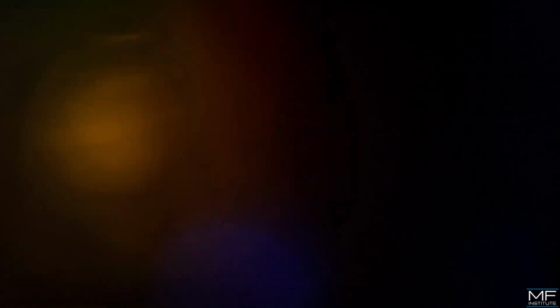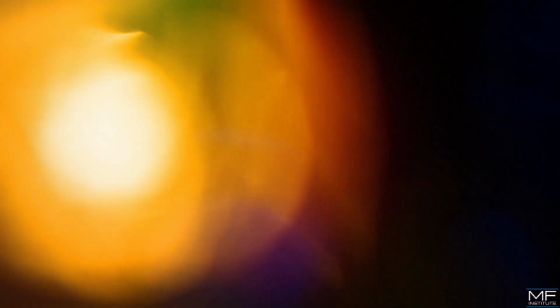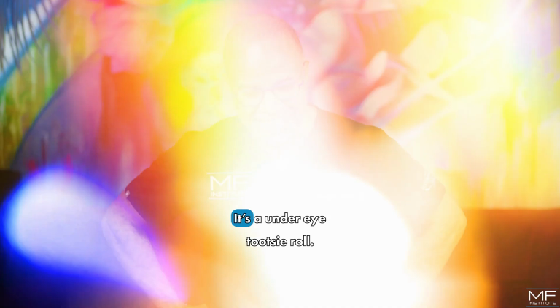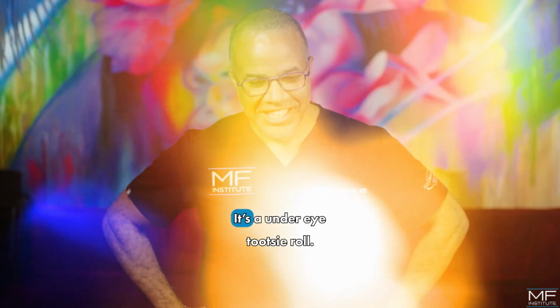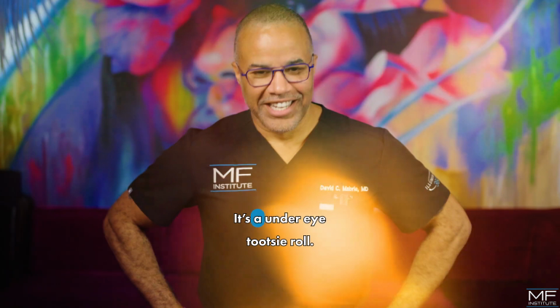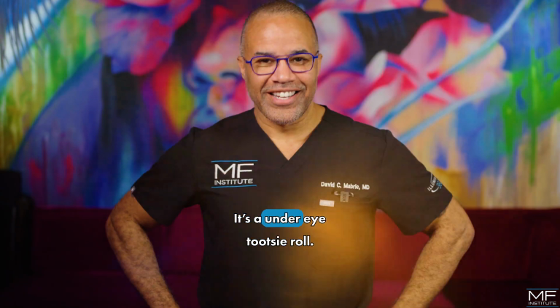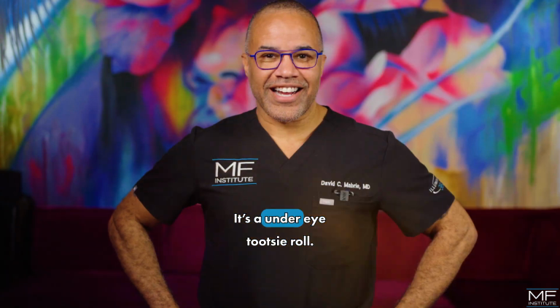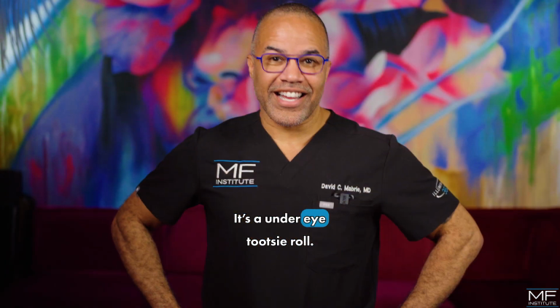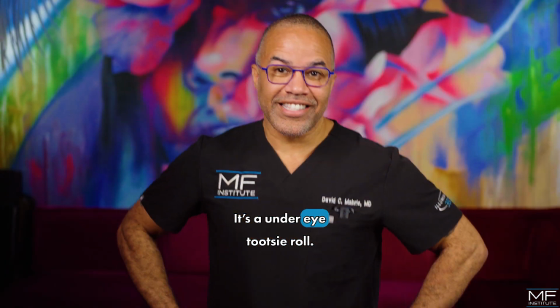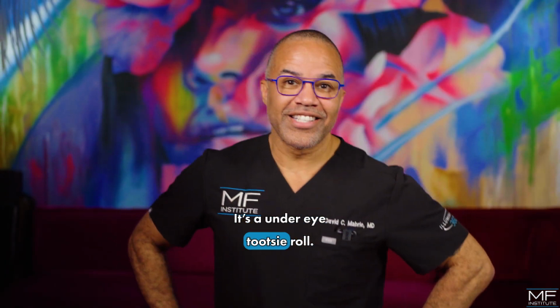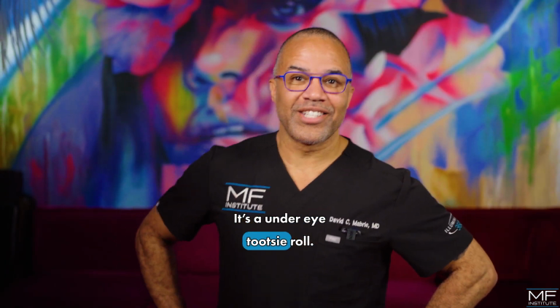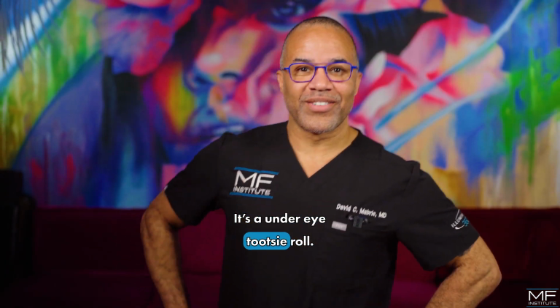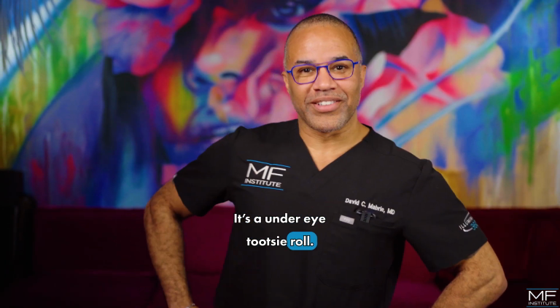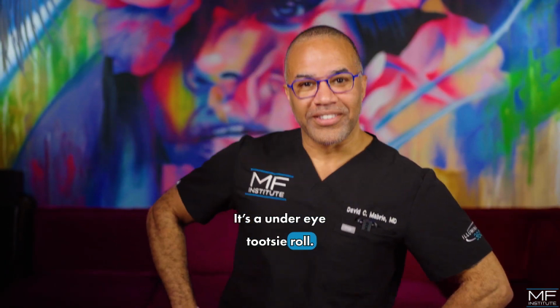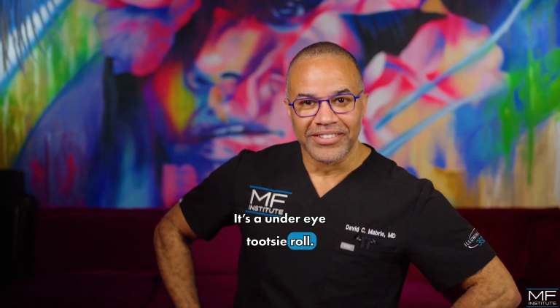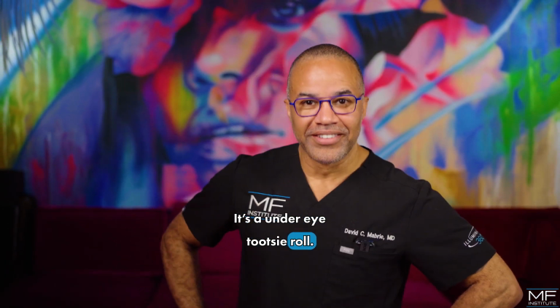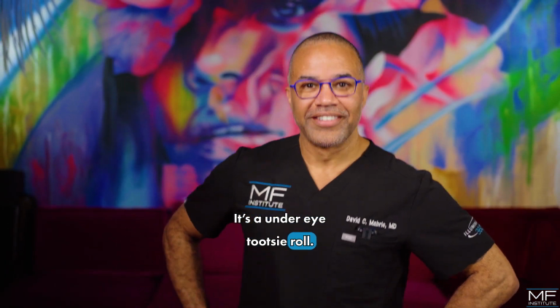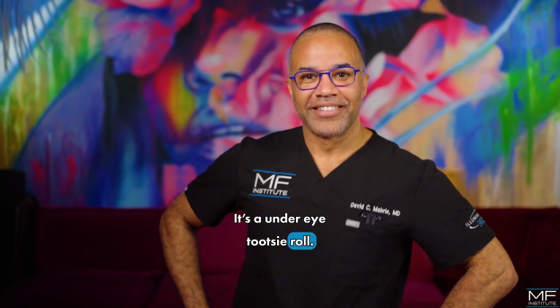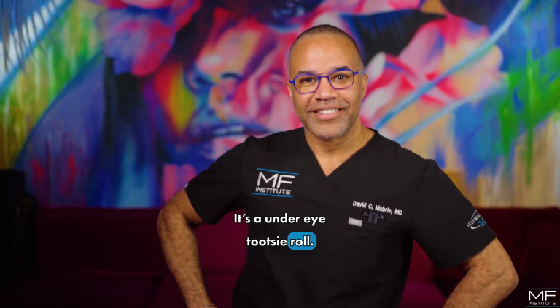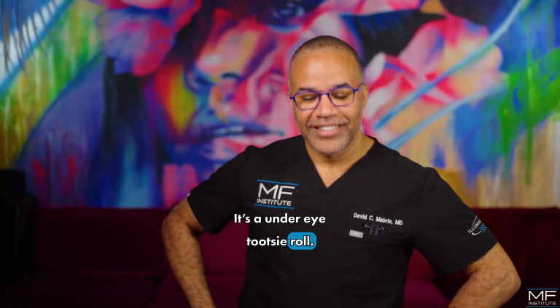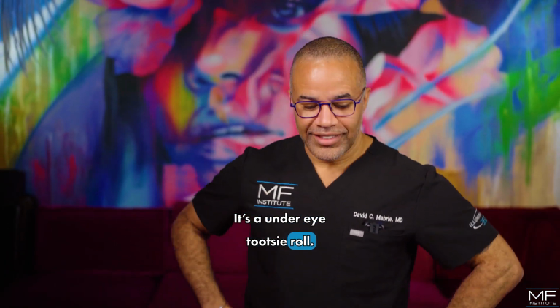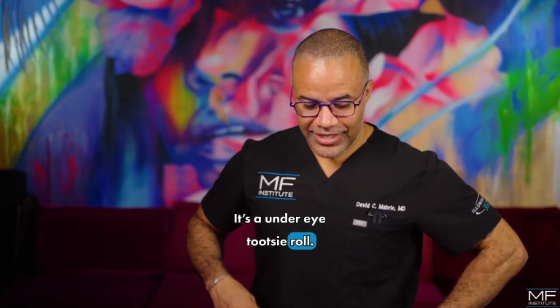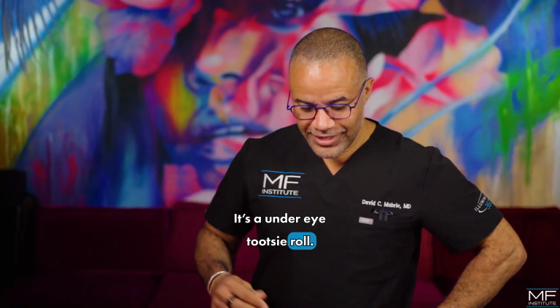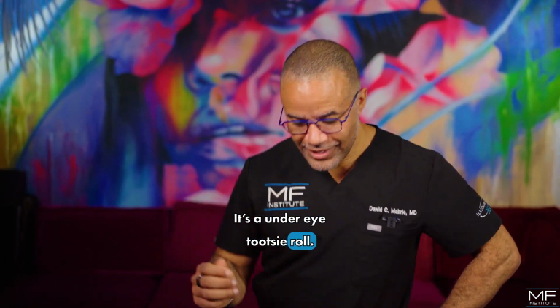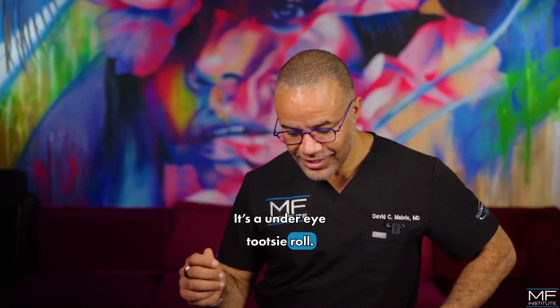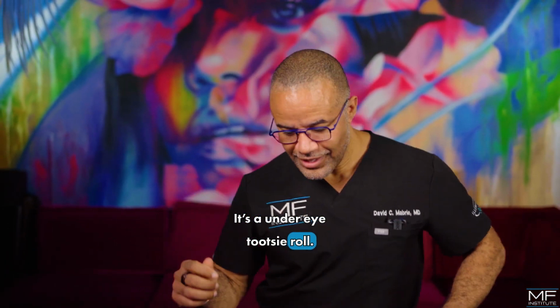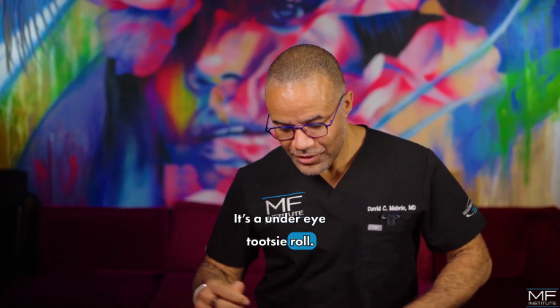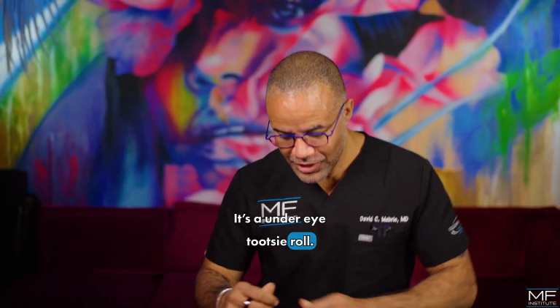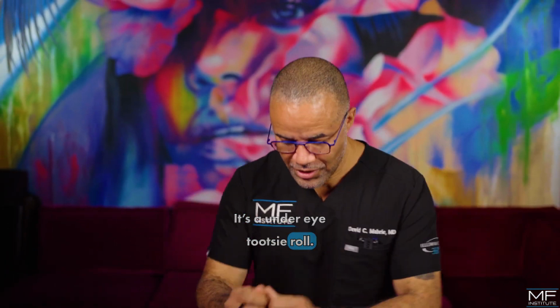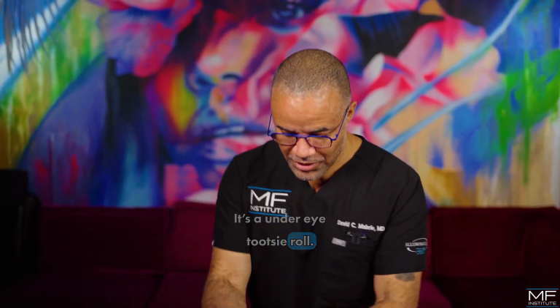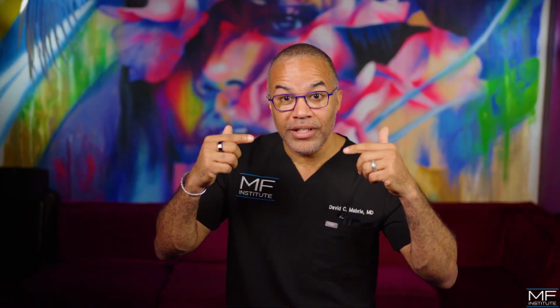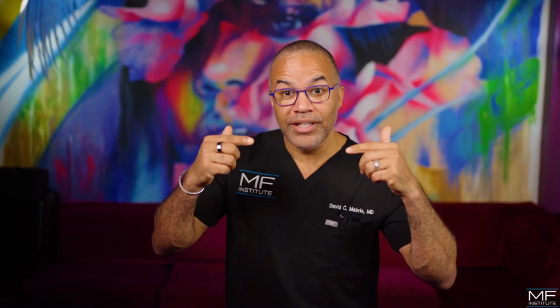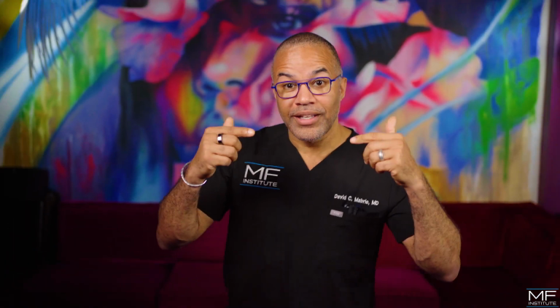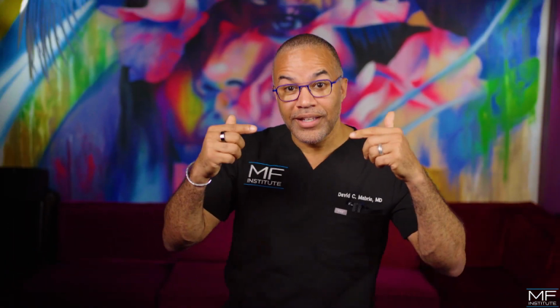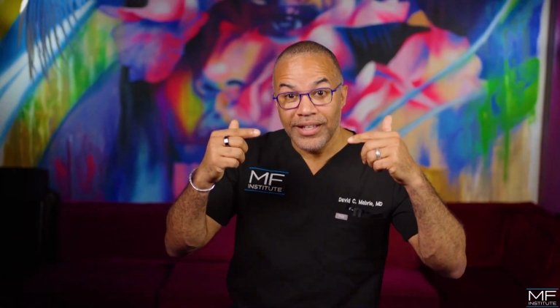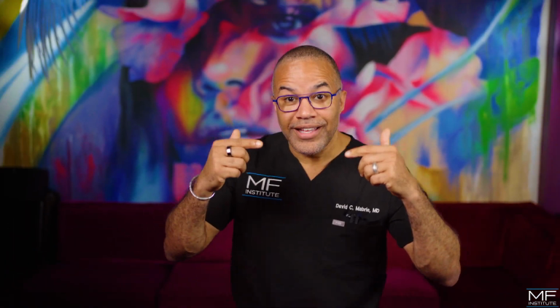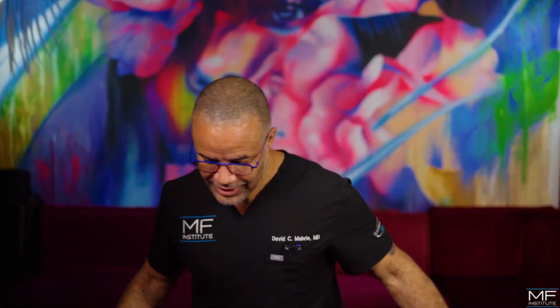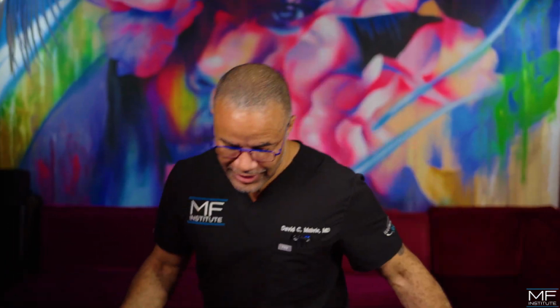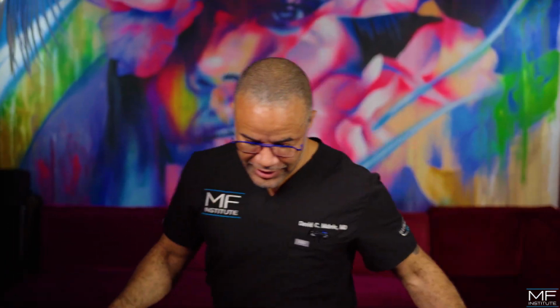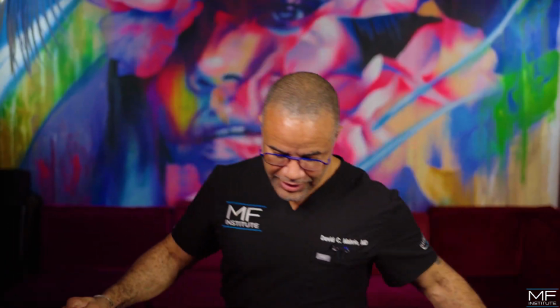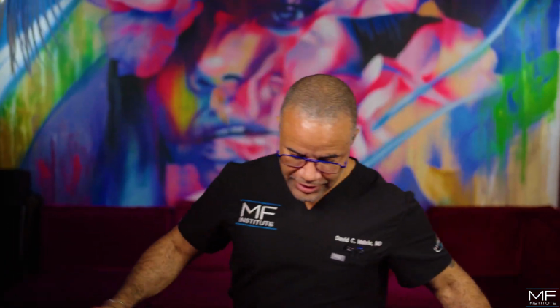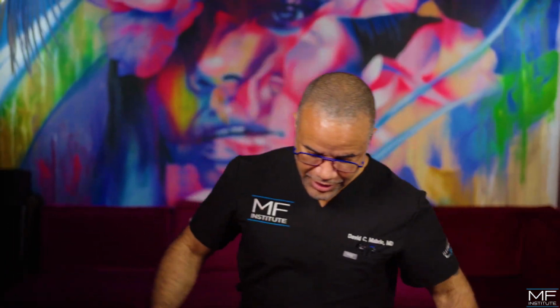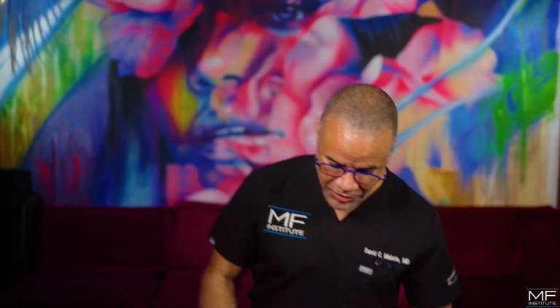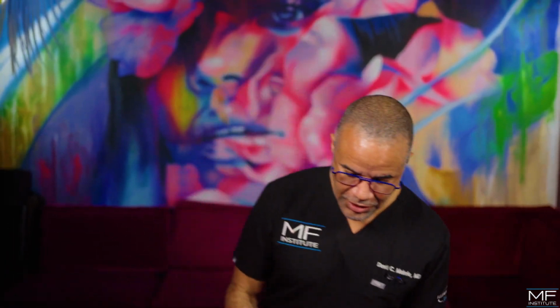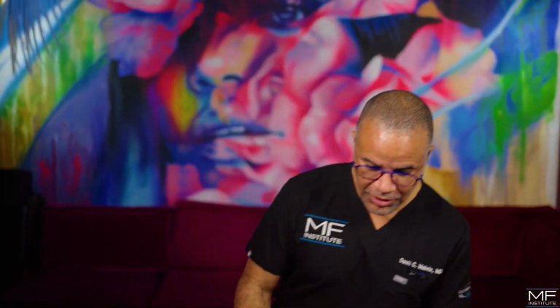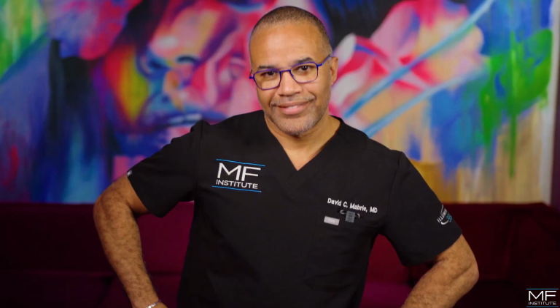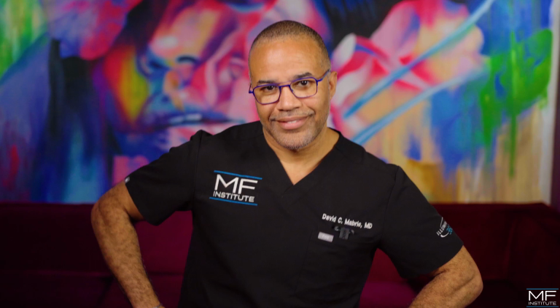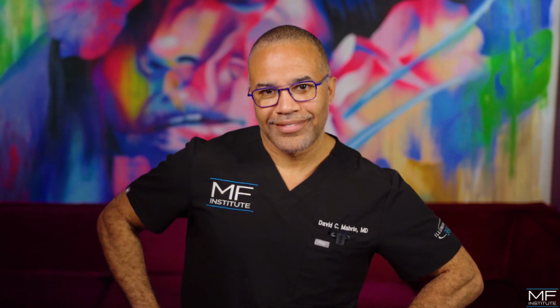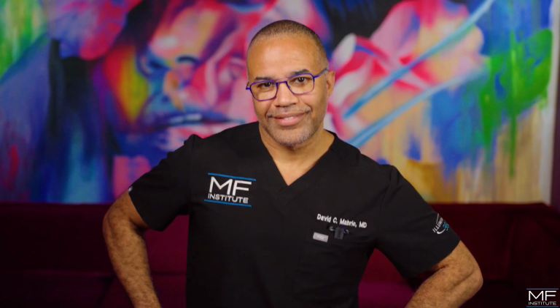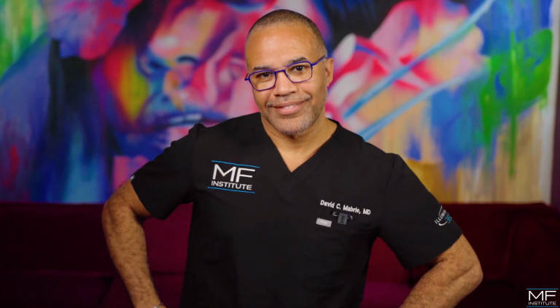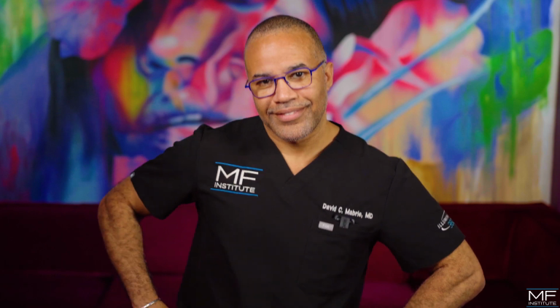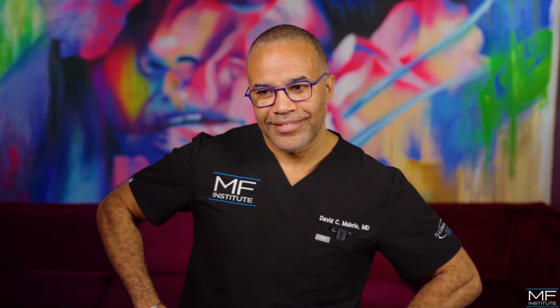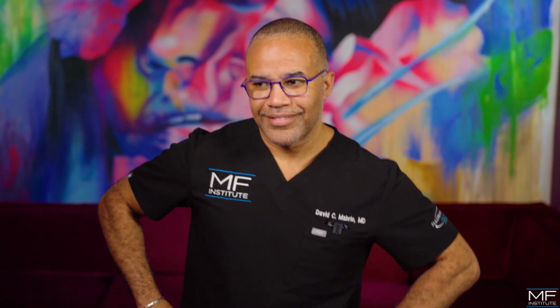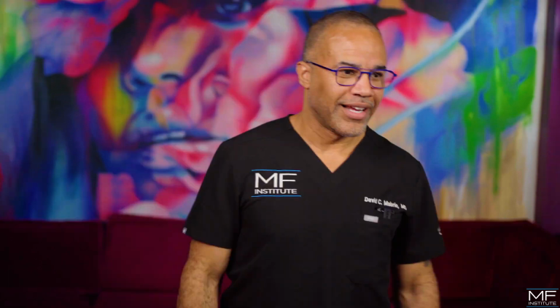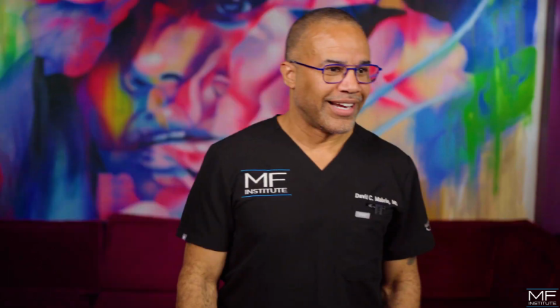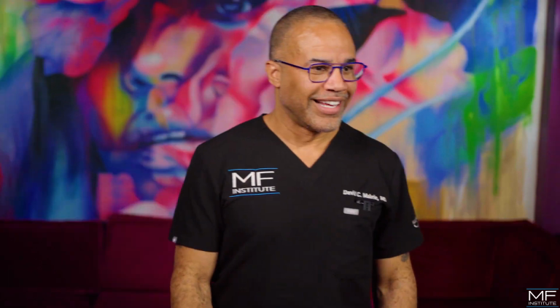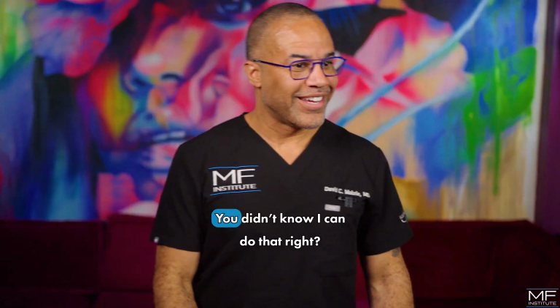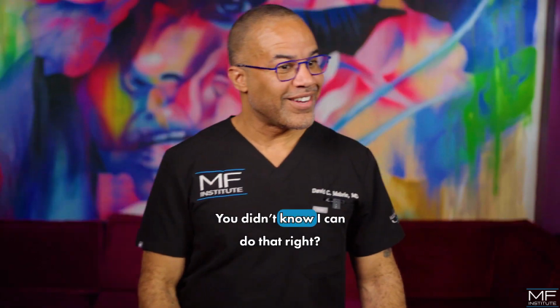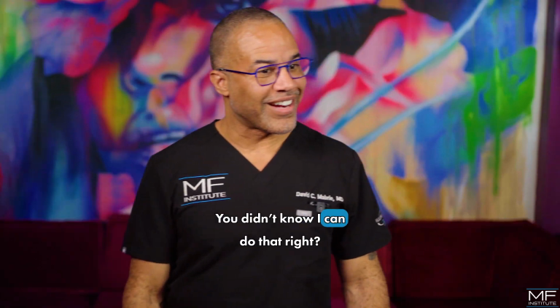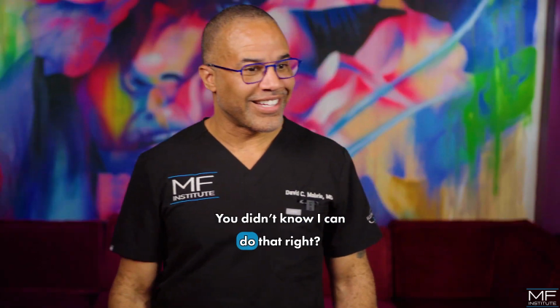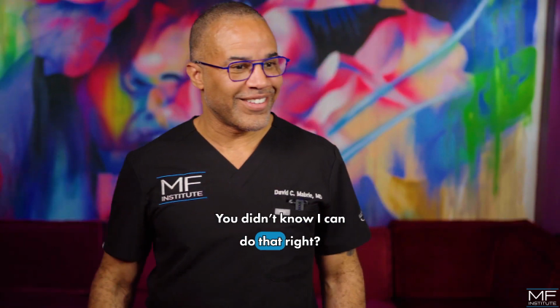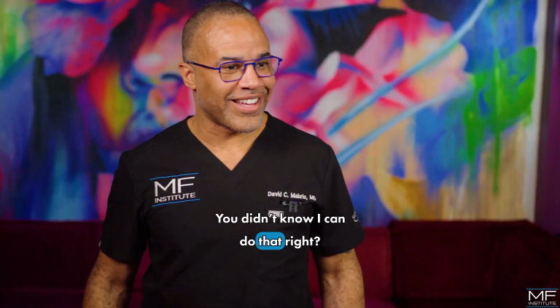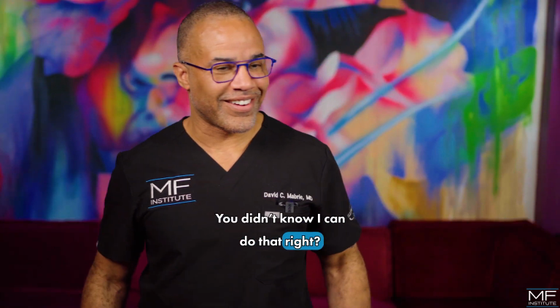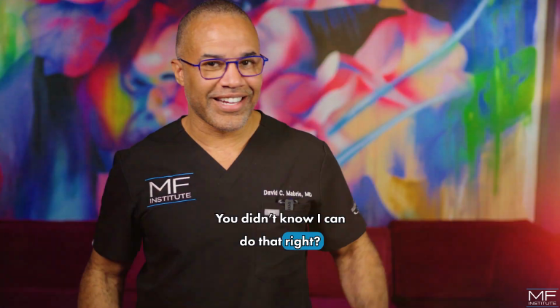It's an under-eye tootsie roll. A tootsie roll. Just make that tootsie roll. You know I can do that, right?